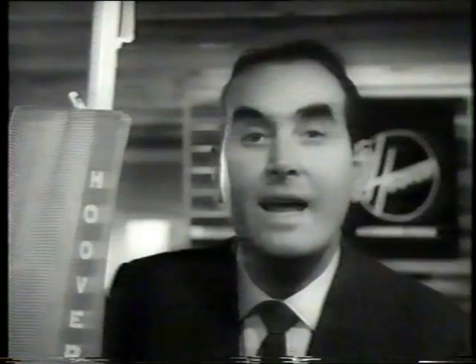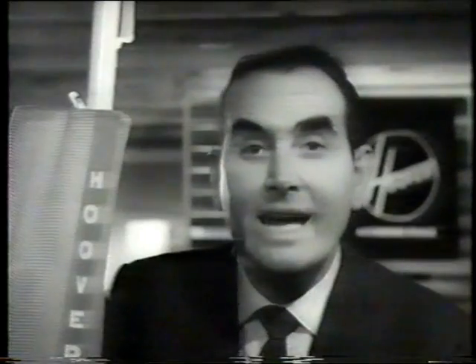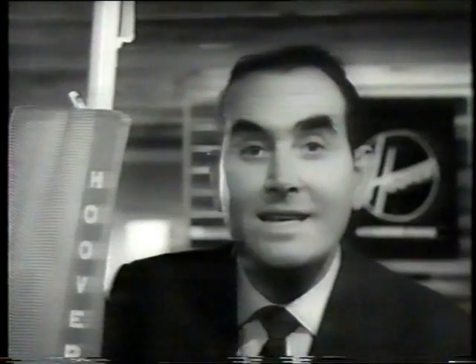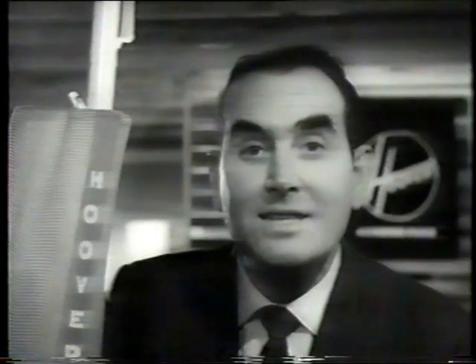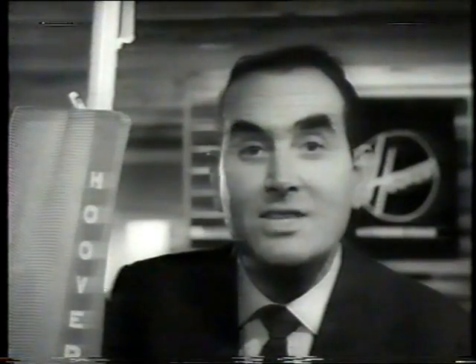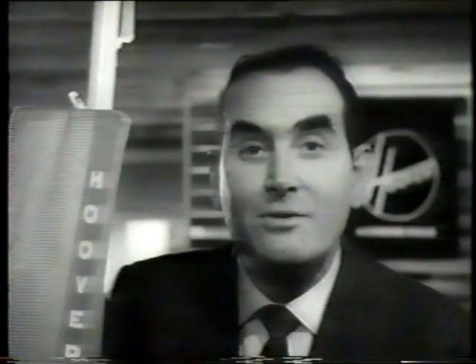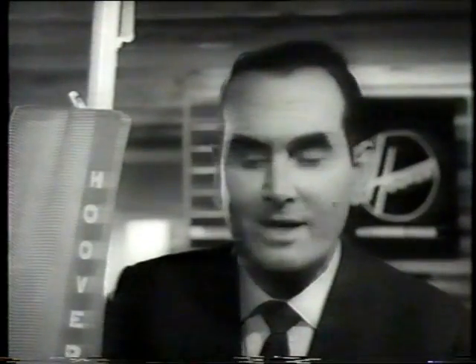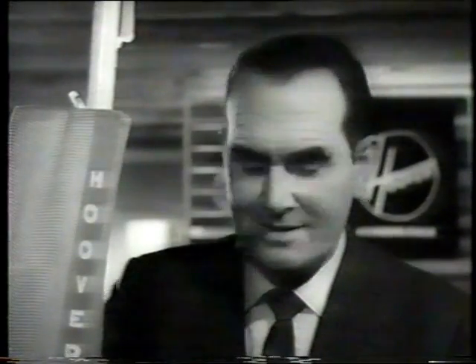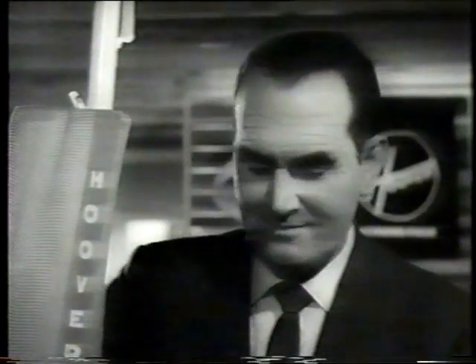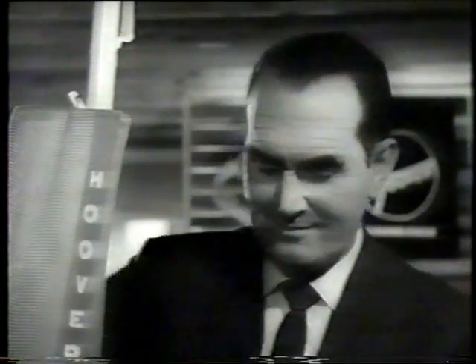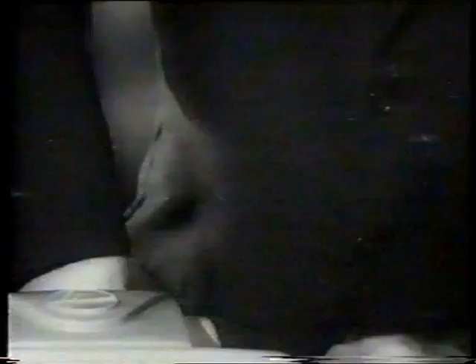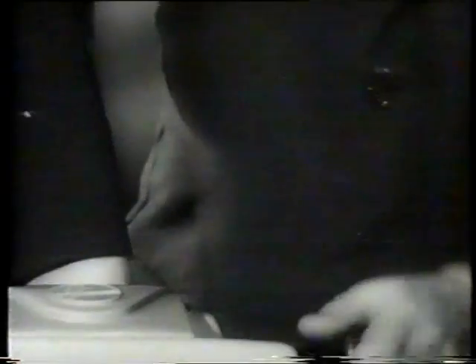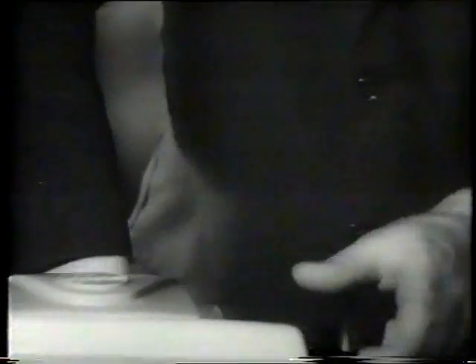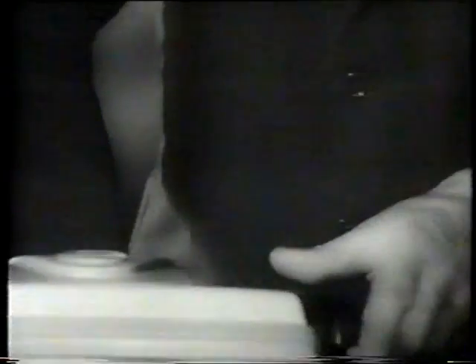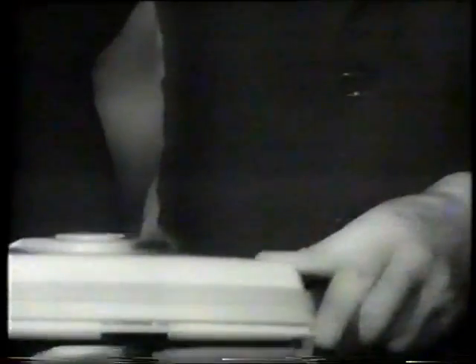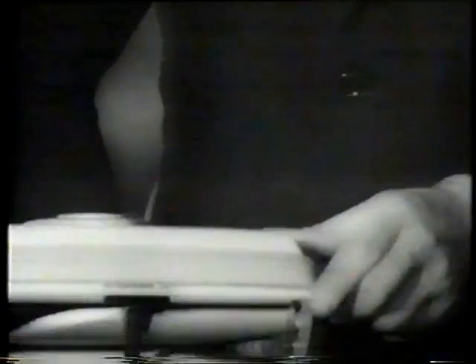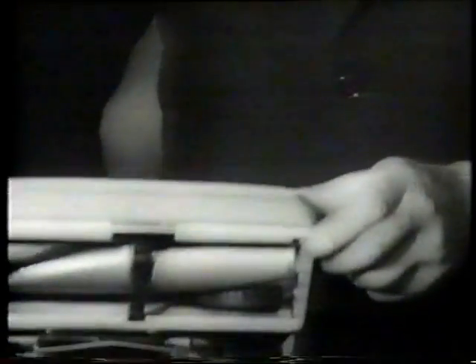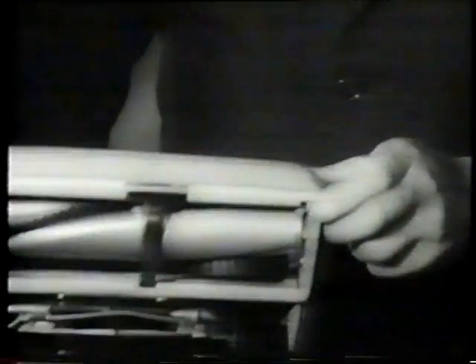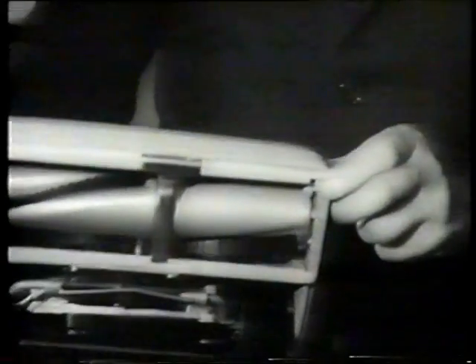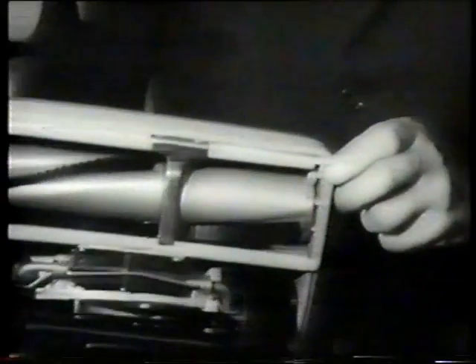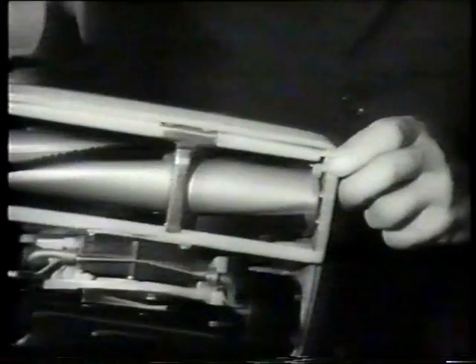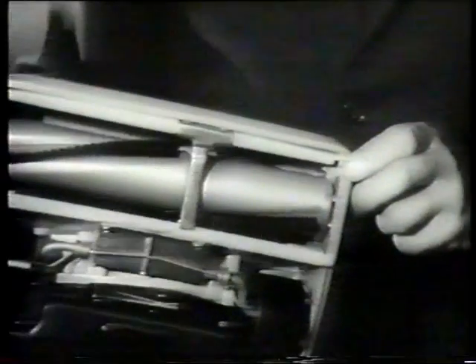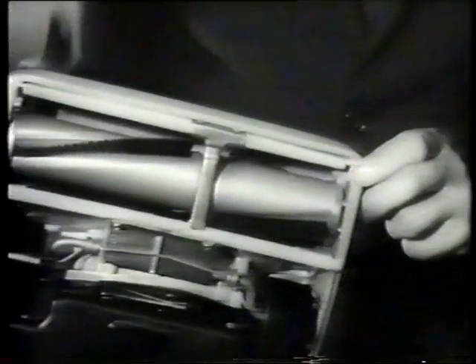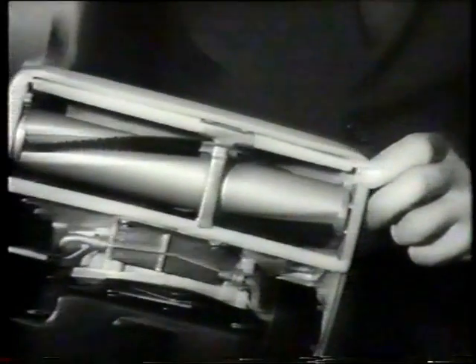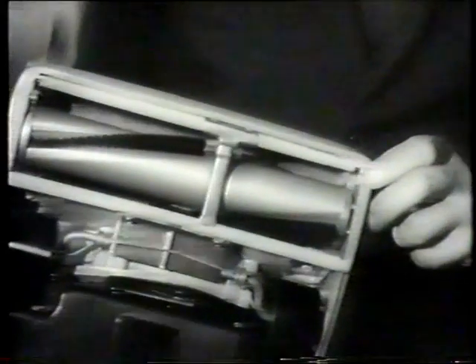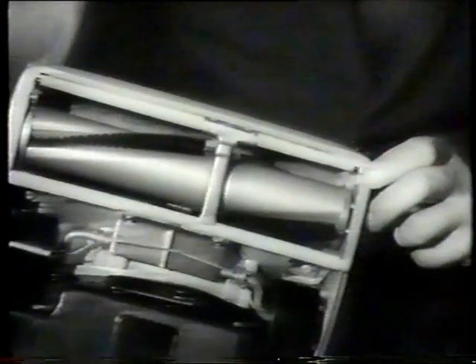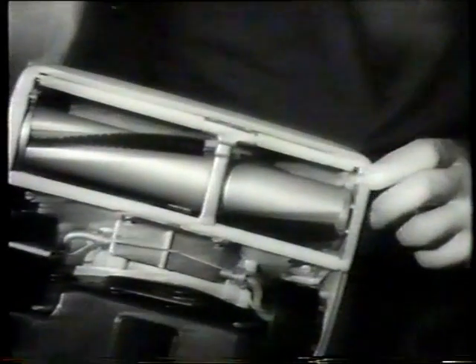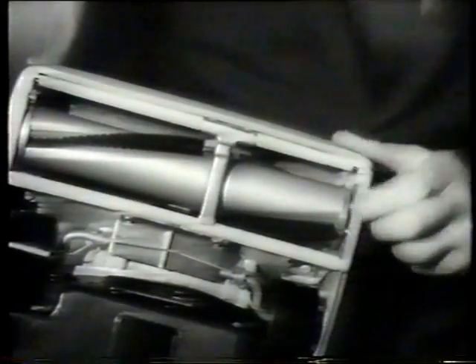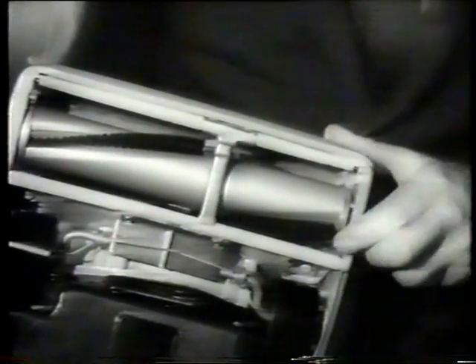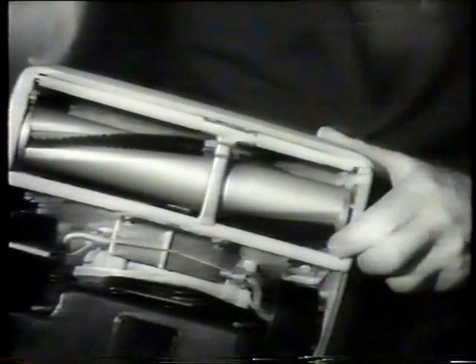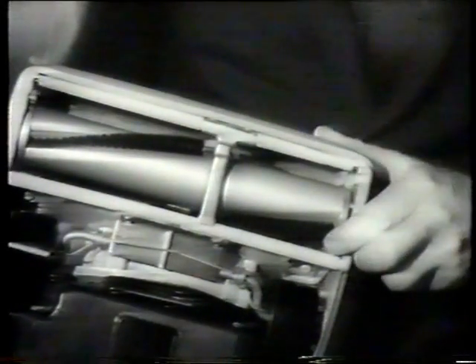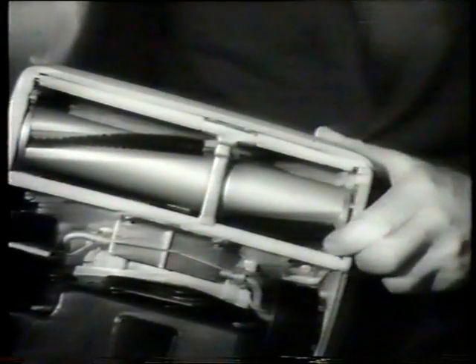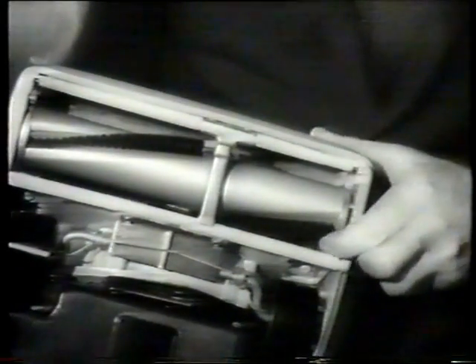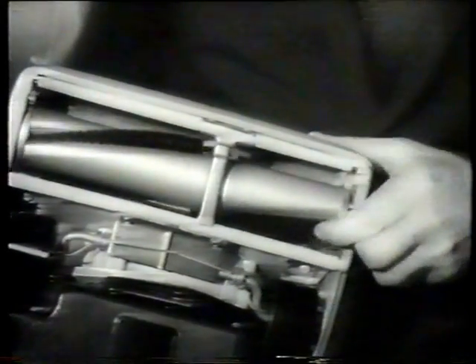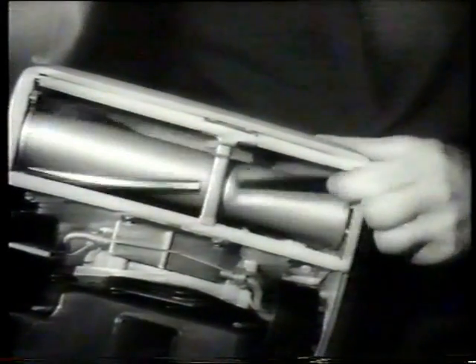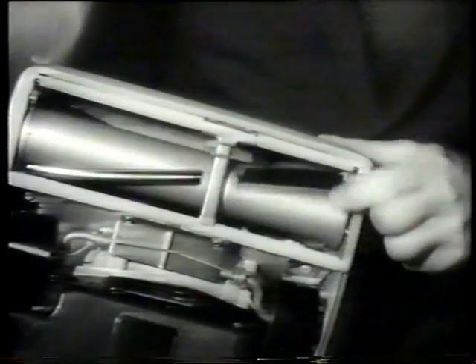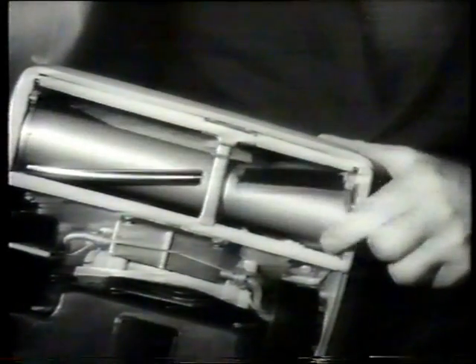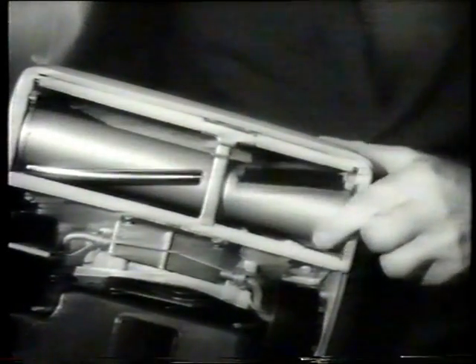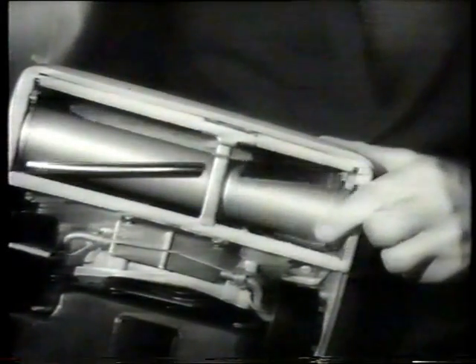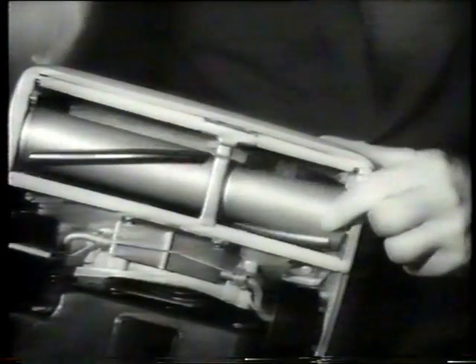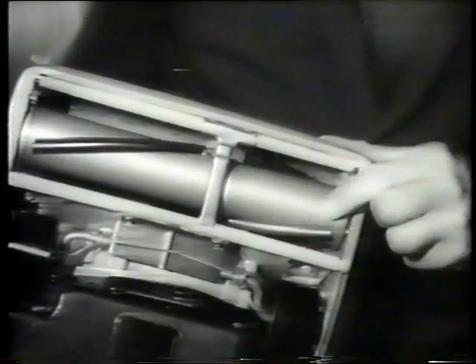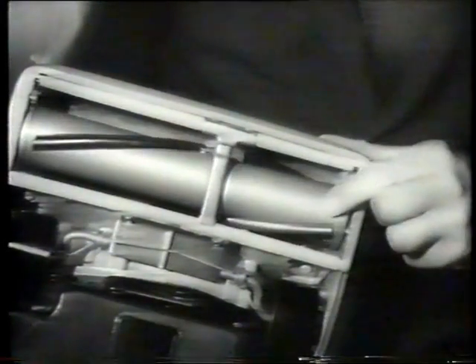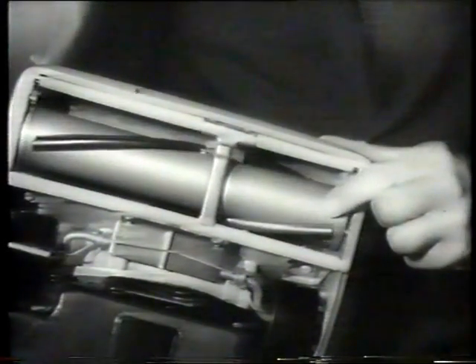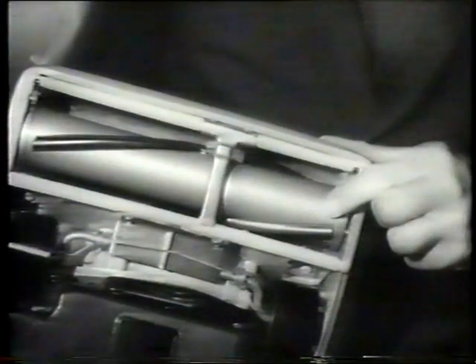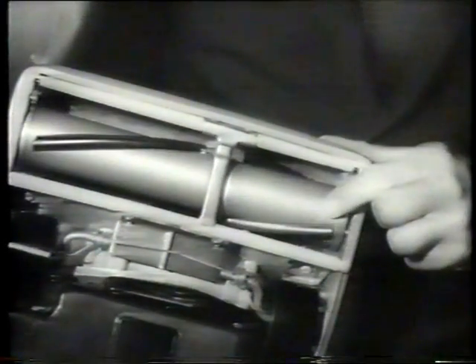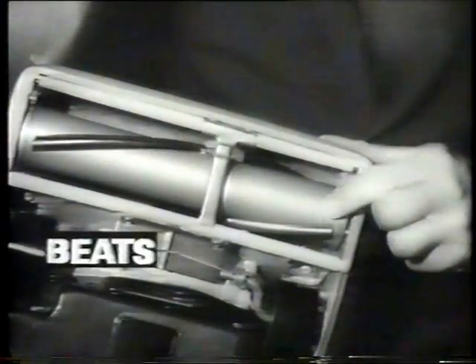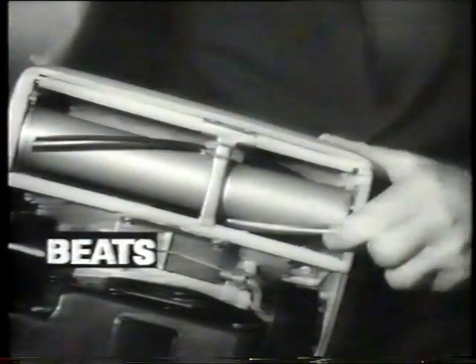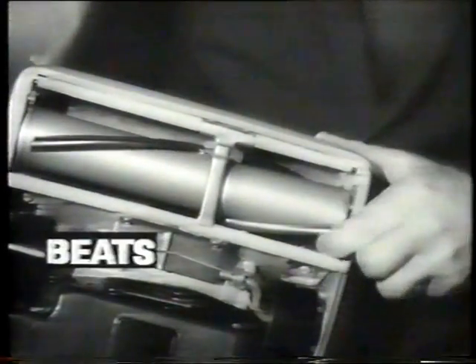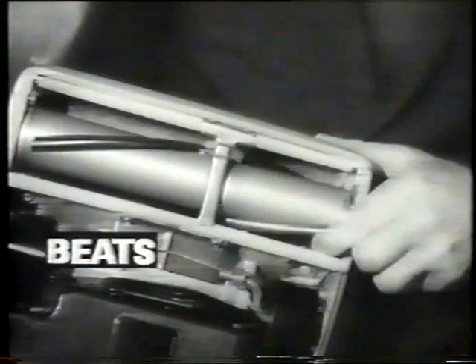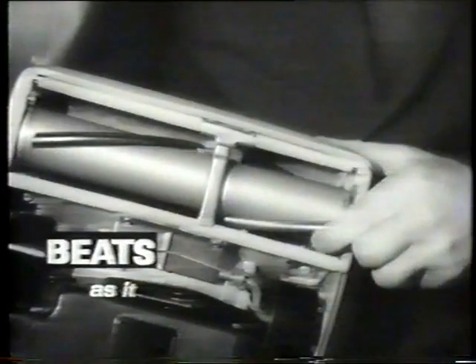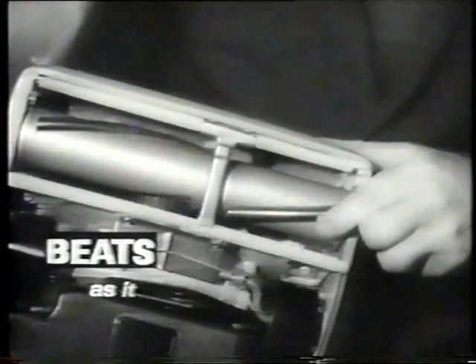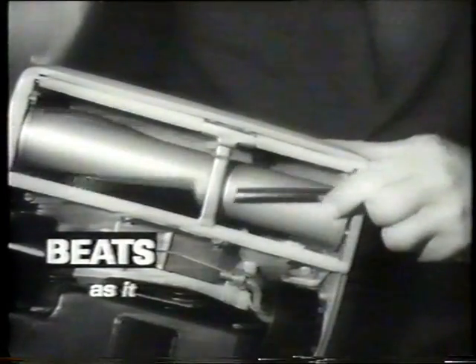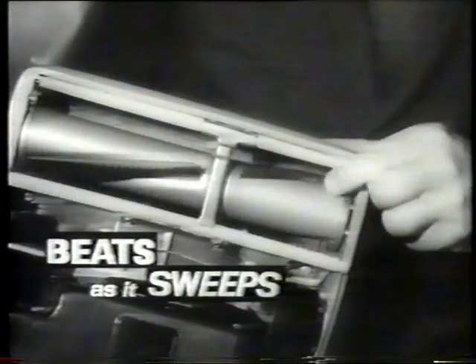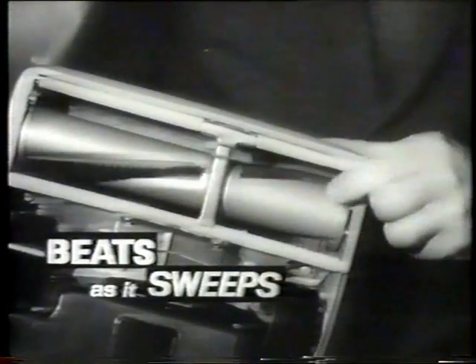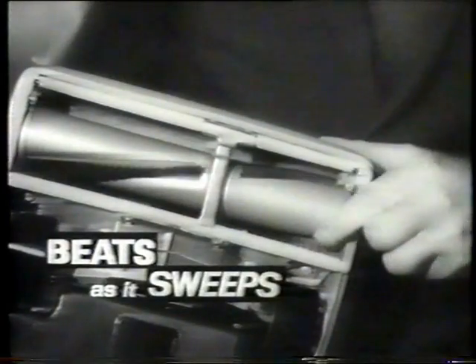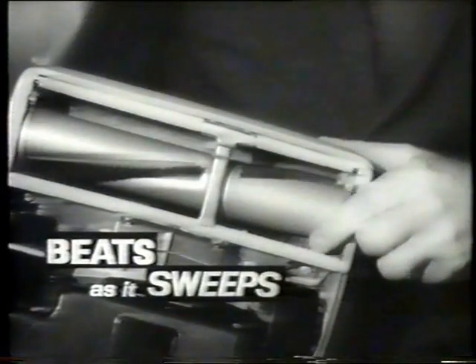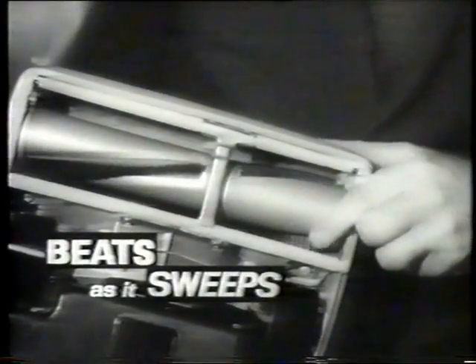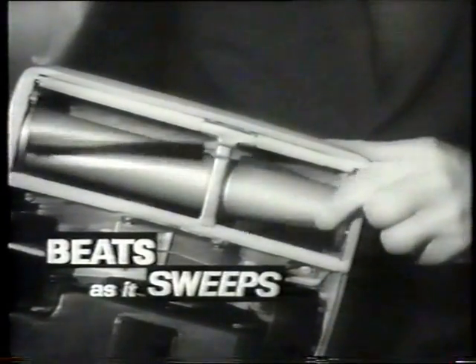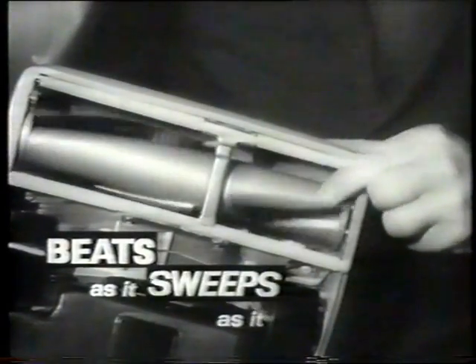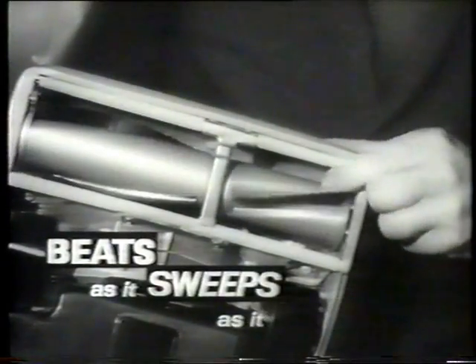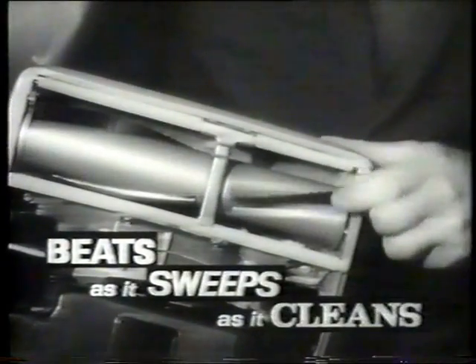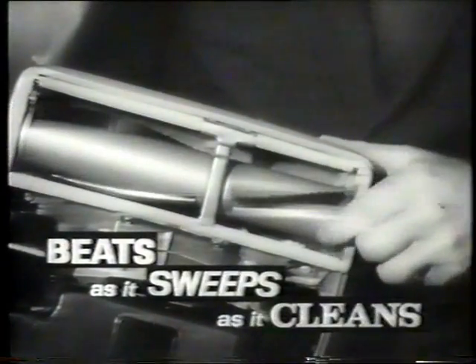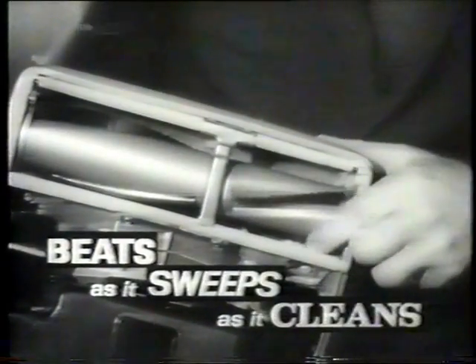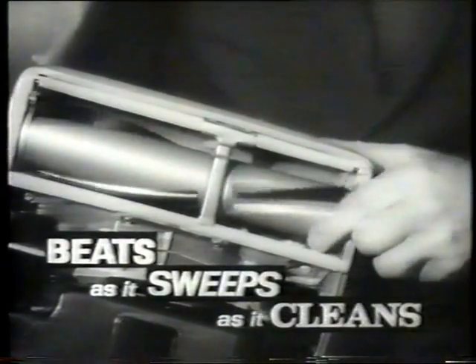Here's the secret. Only Hoover has this combined brush and beater bar, so only Hoover beats as it sweeps as it cleans.